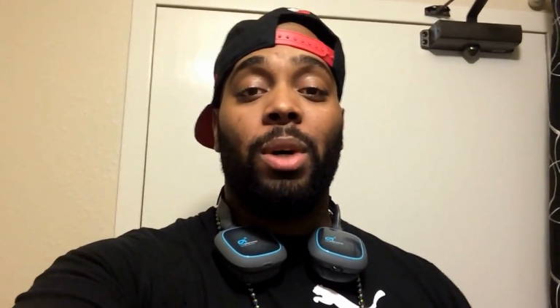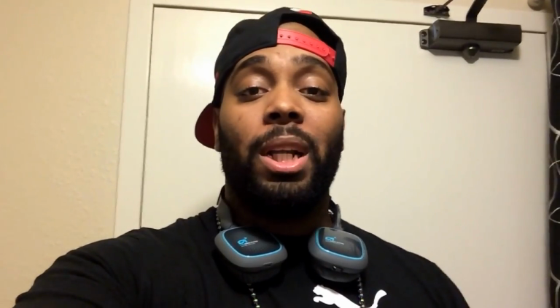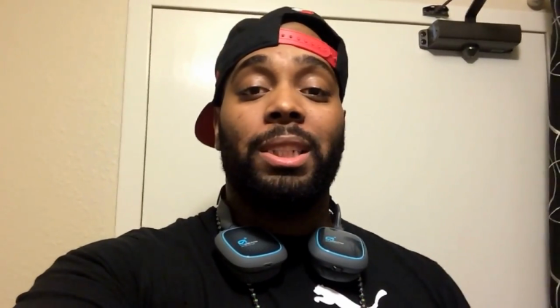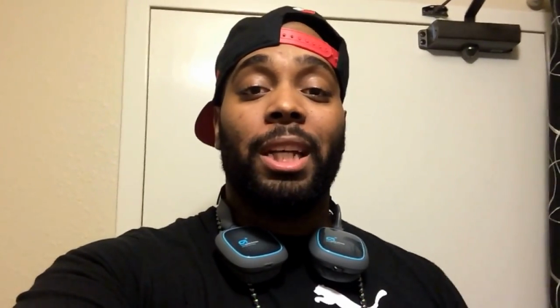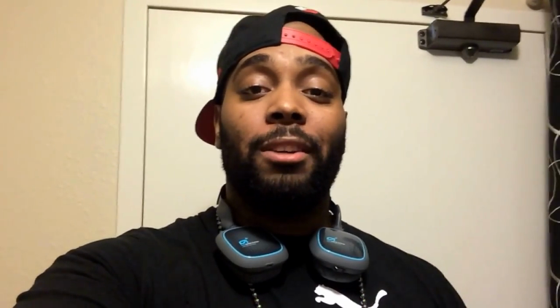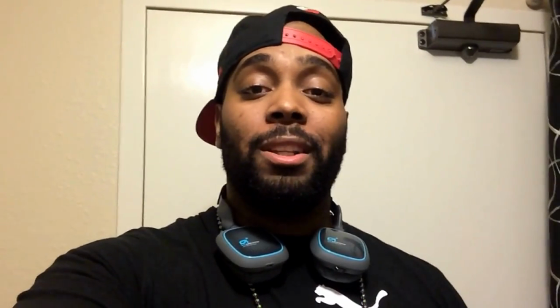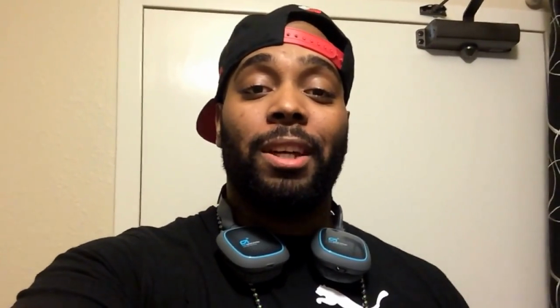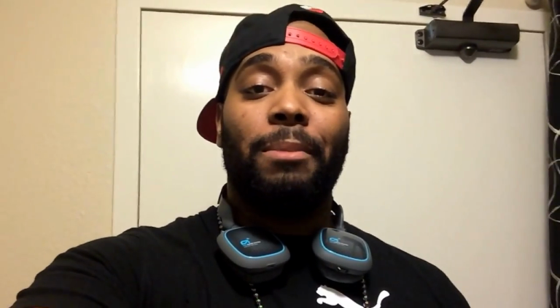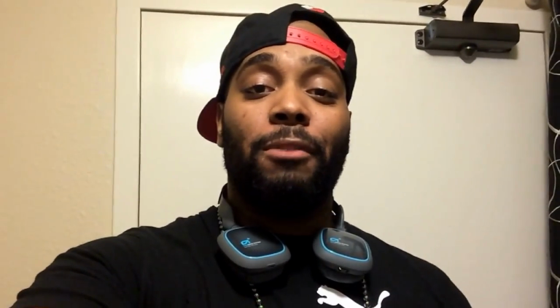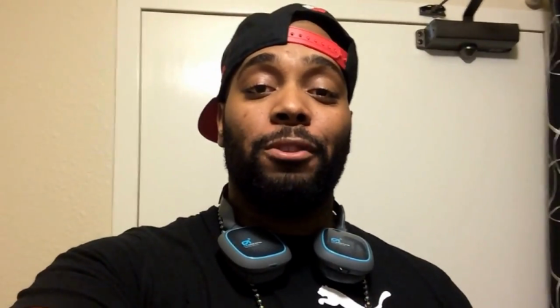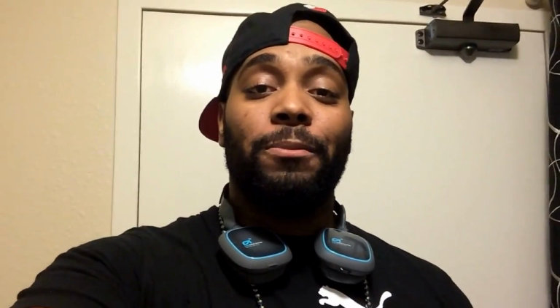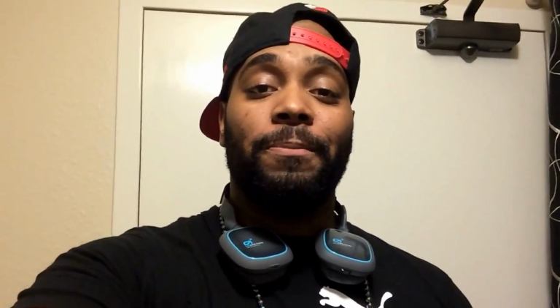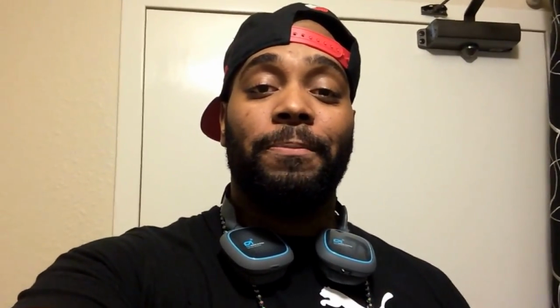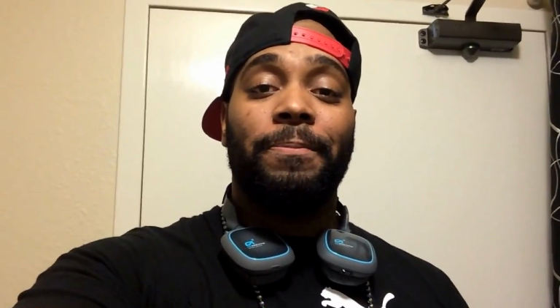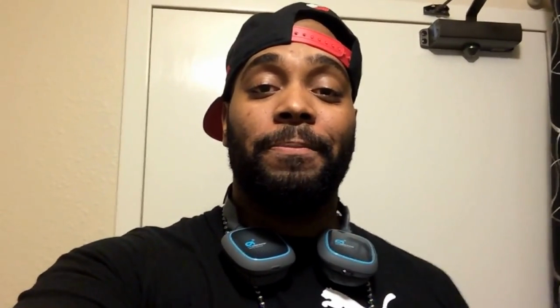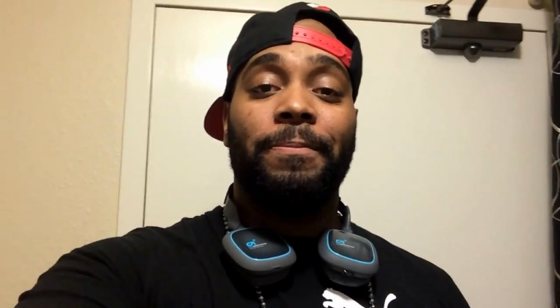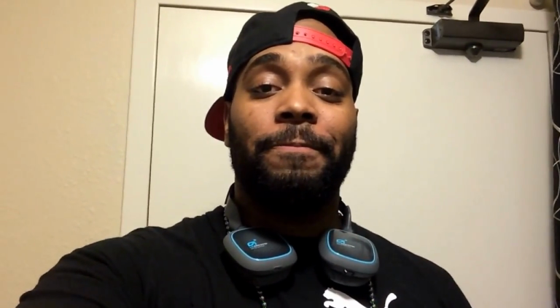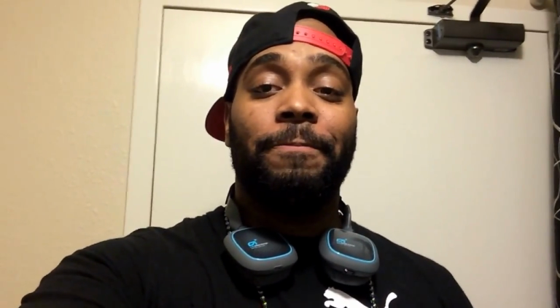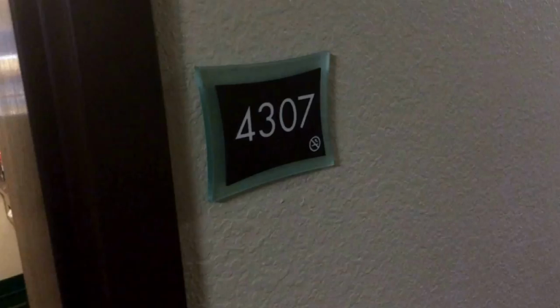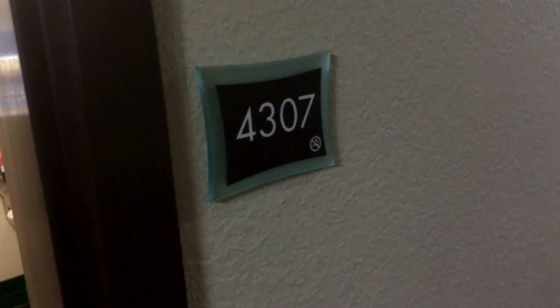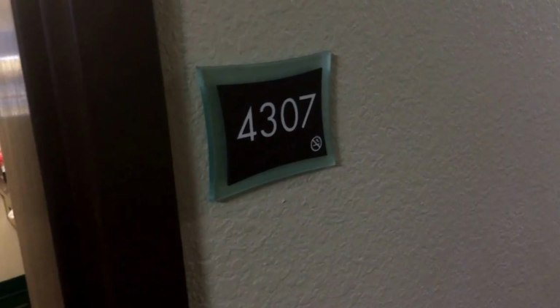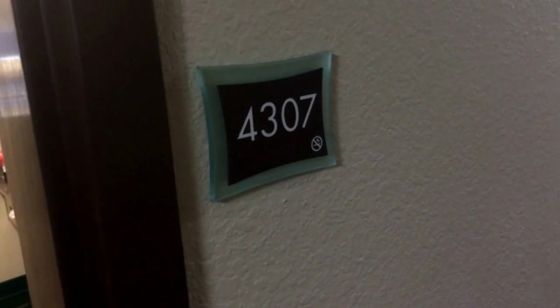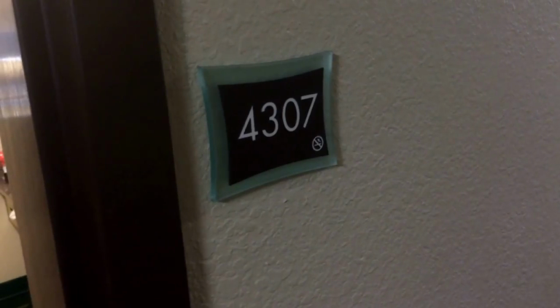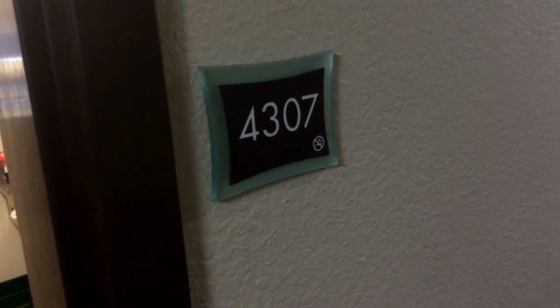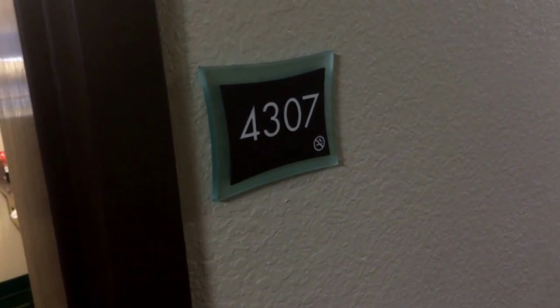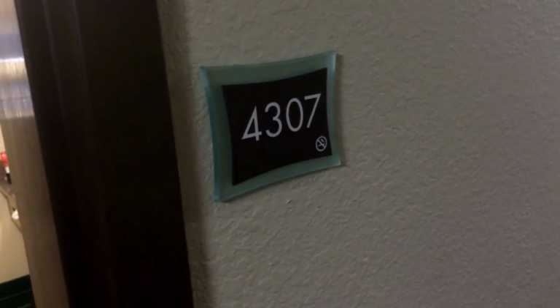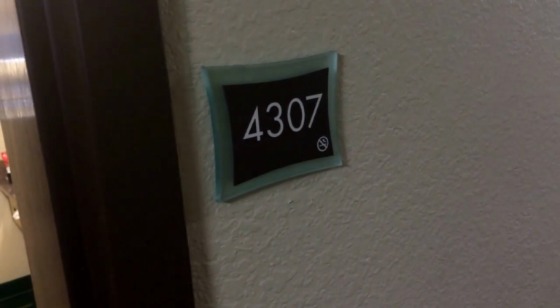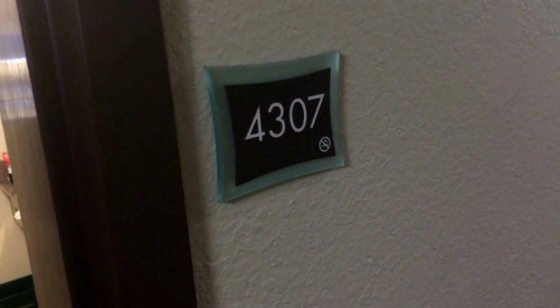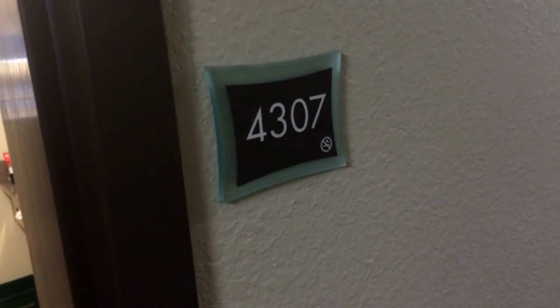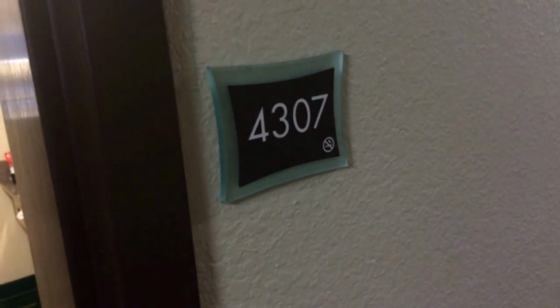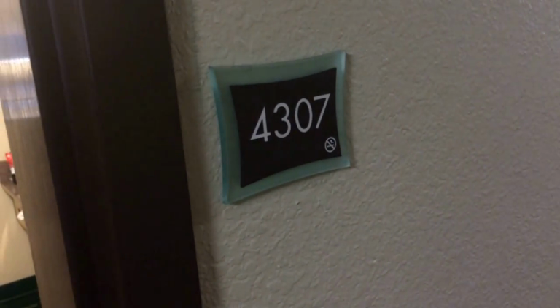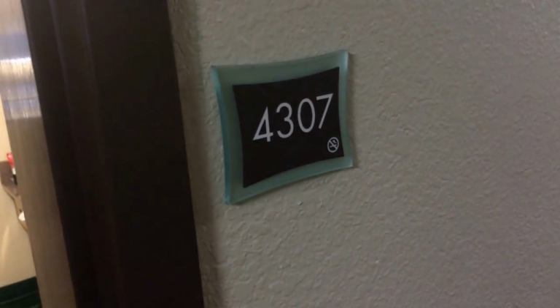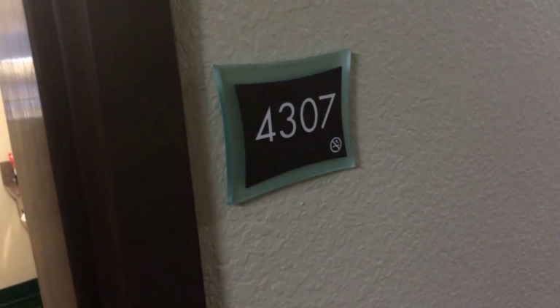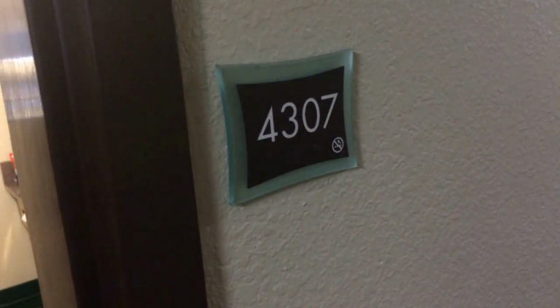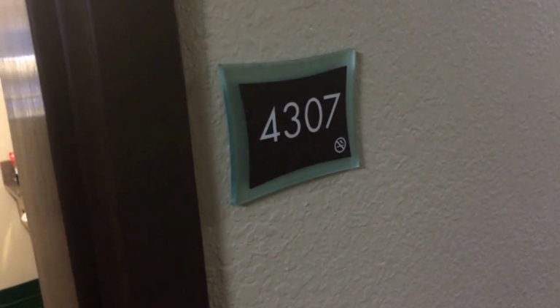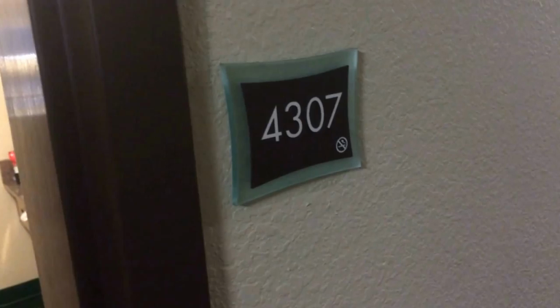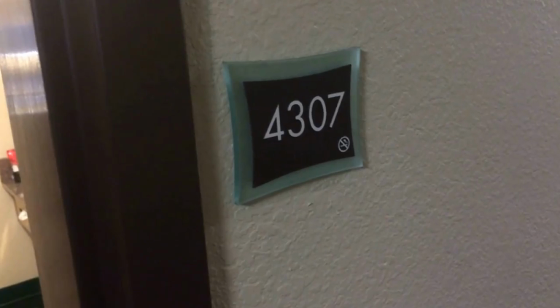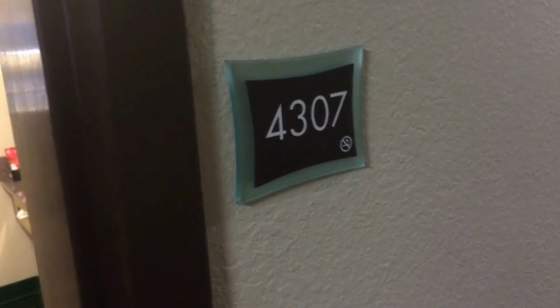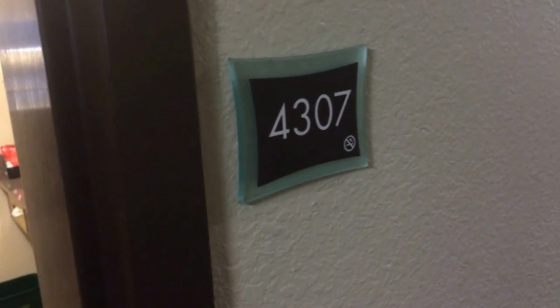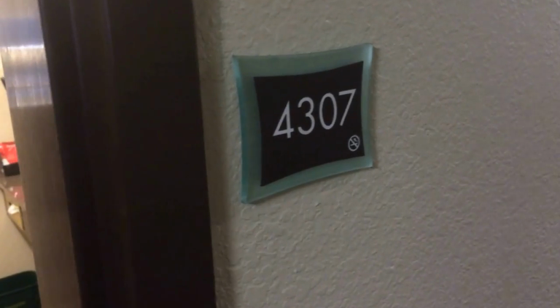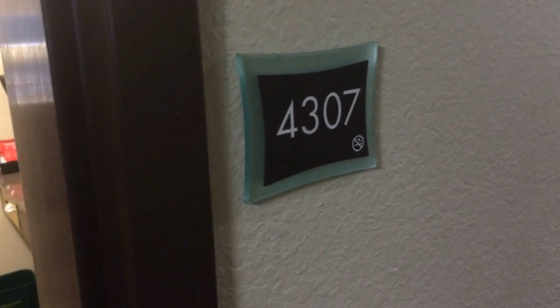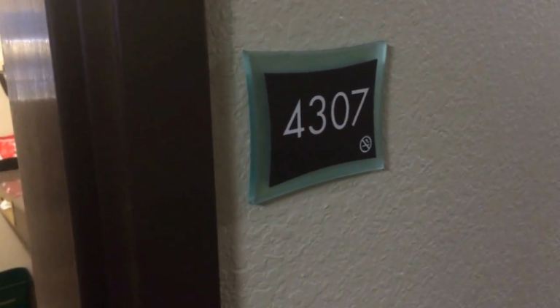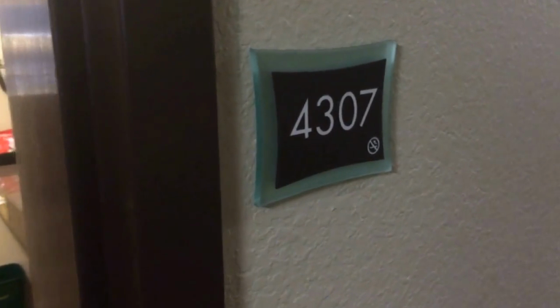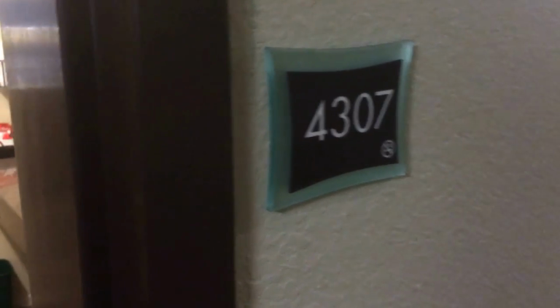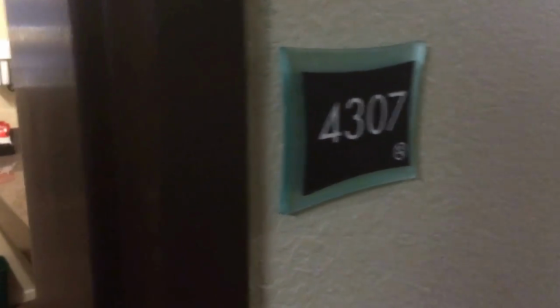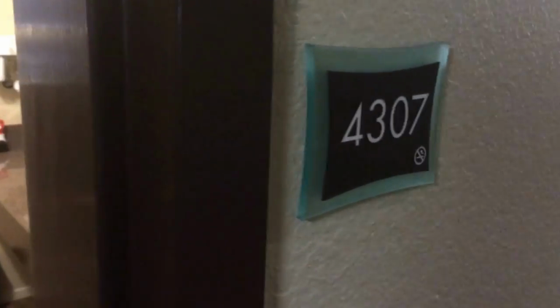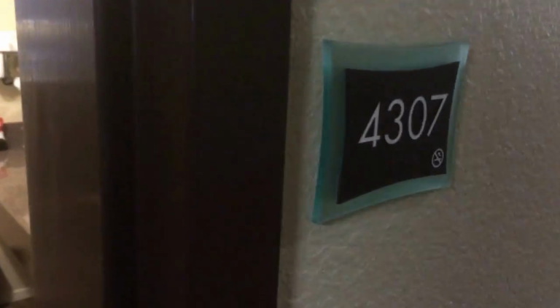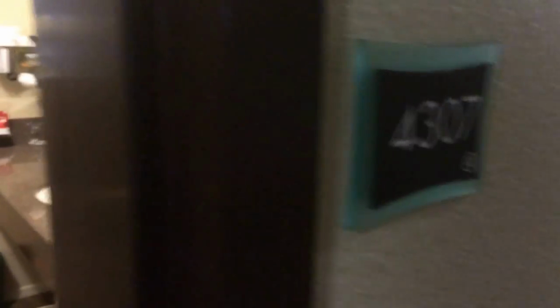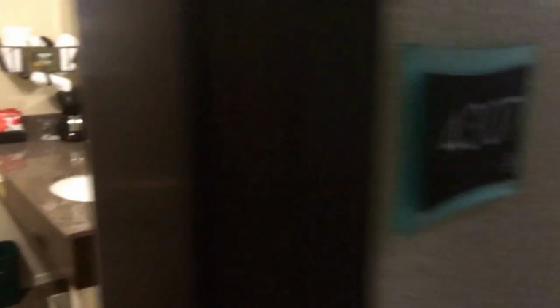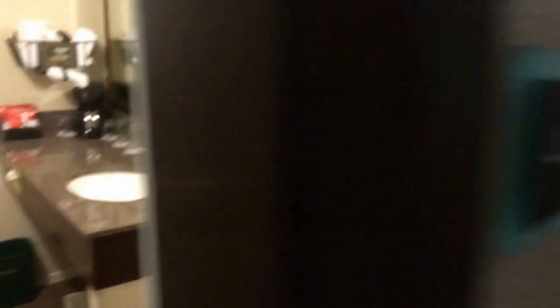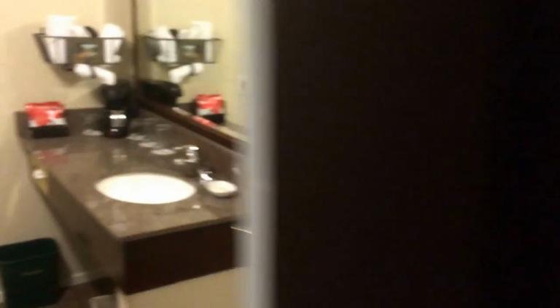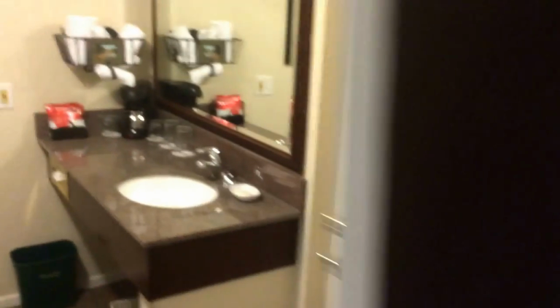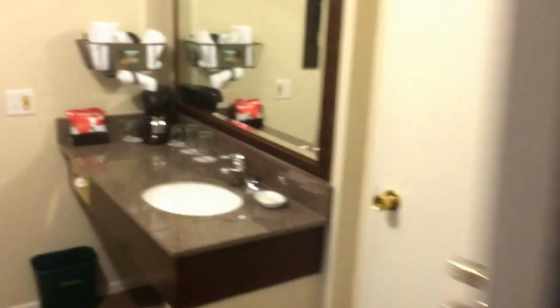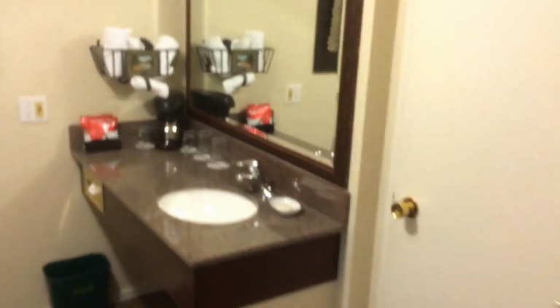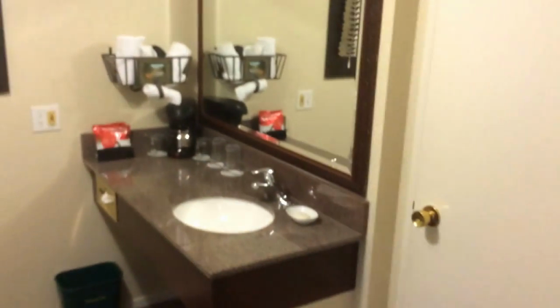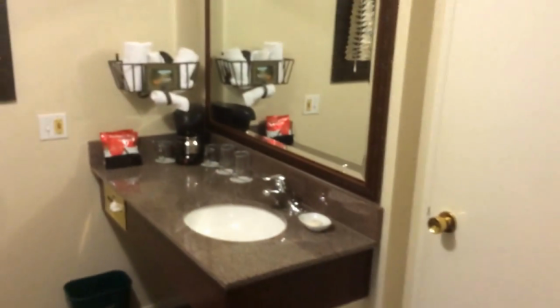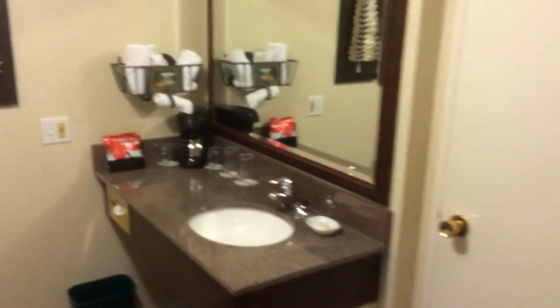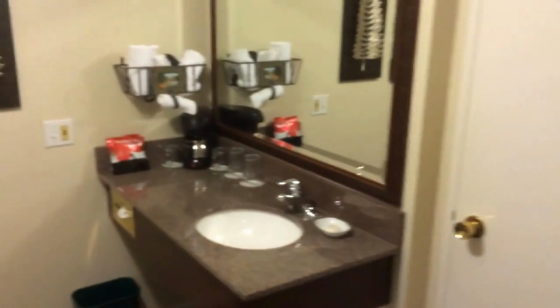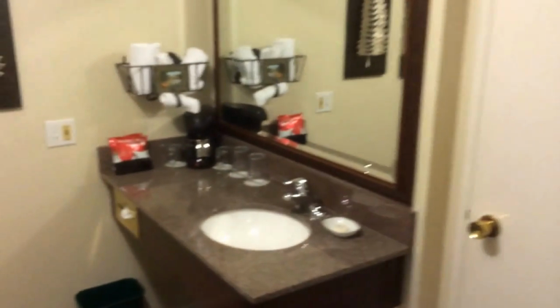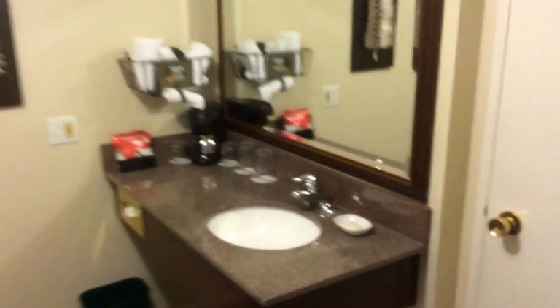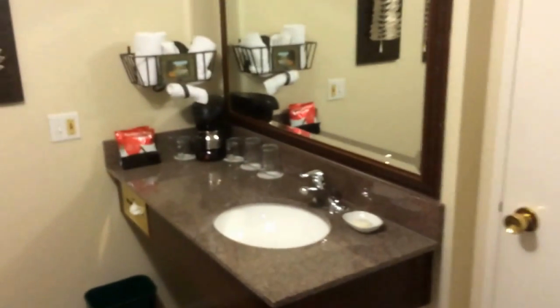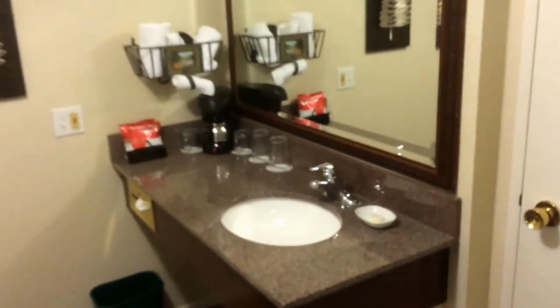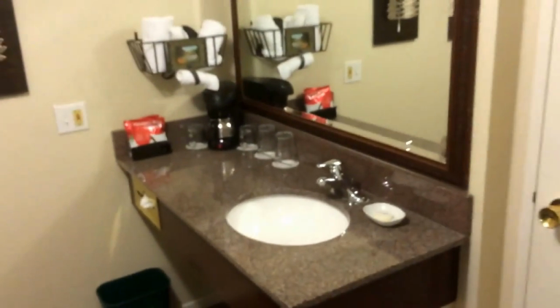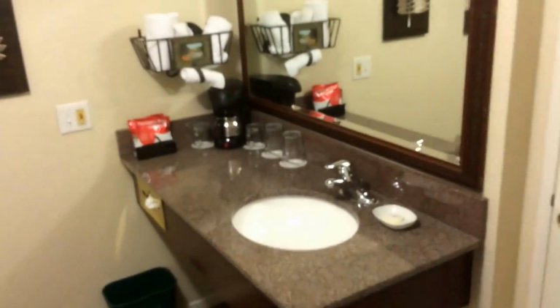So let's take a good look at my room. Alright ladies and gentlemen, that right there is my room number 4307.